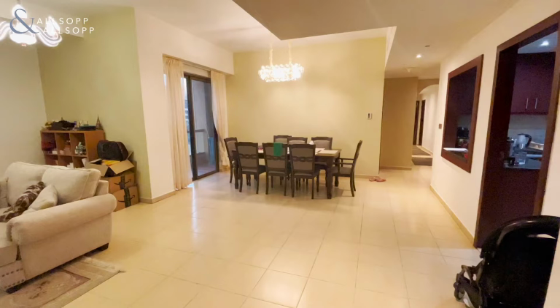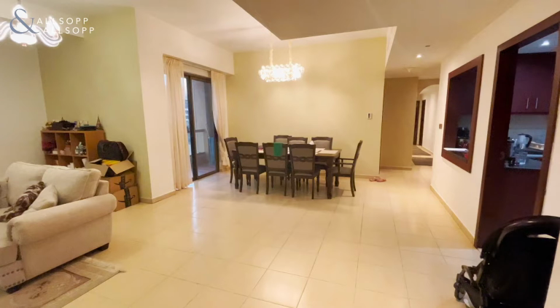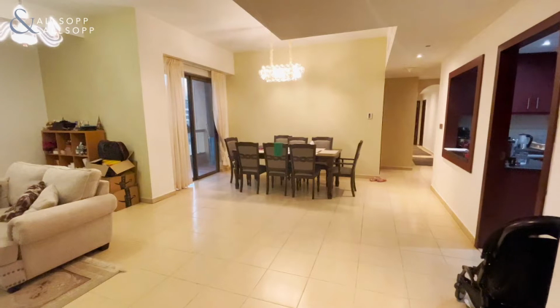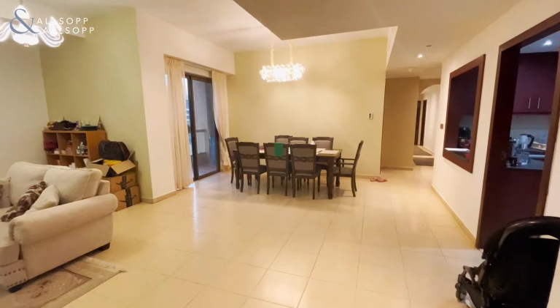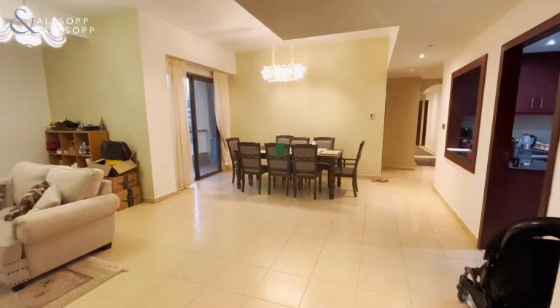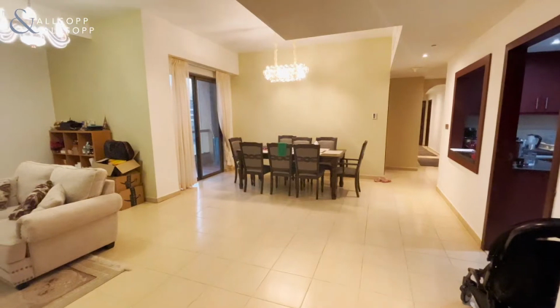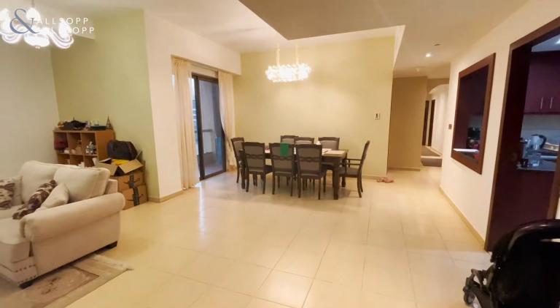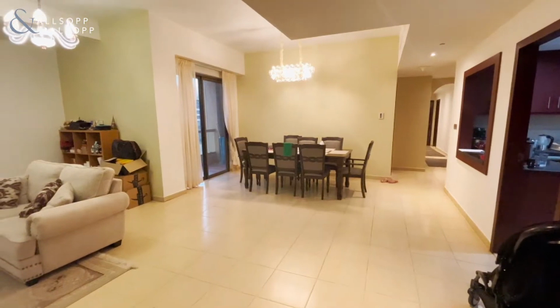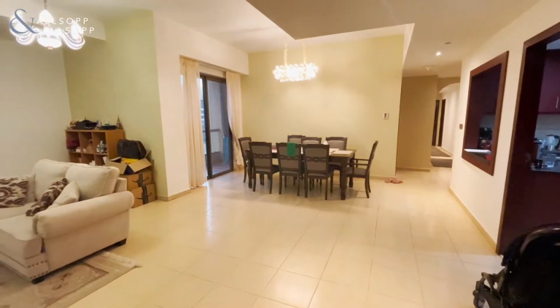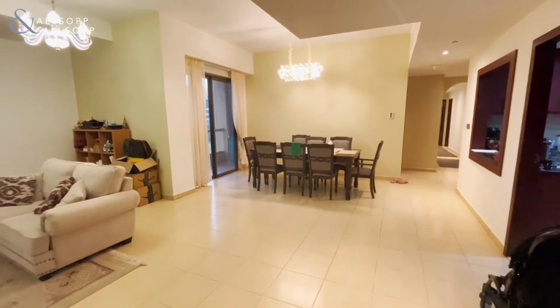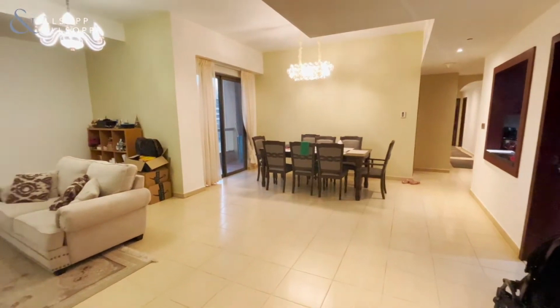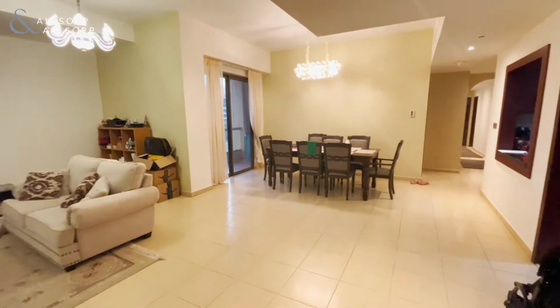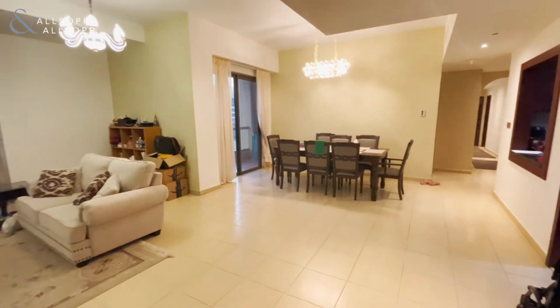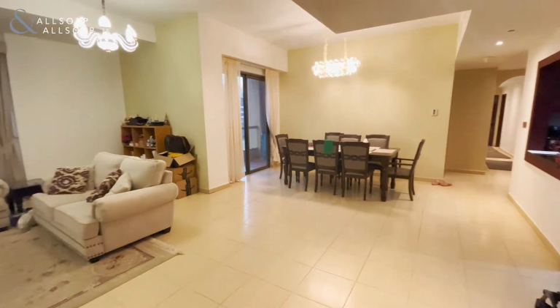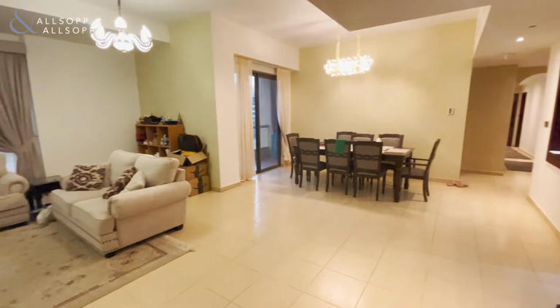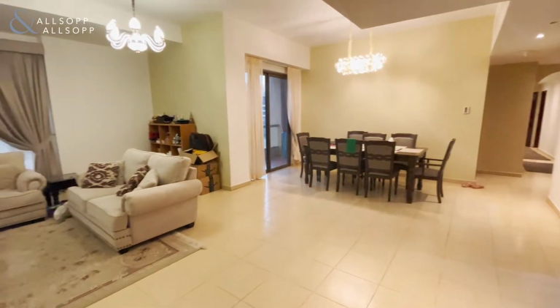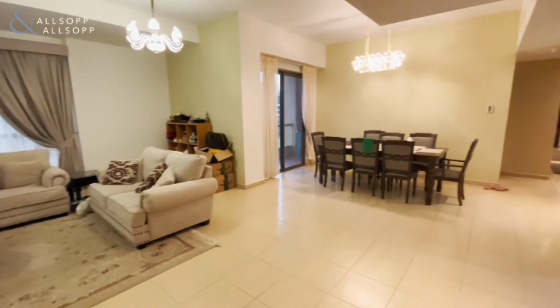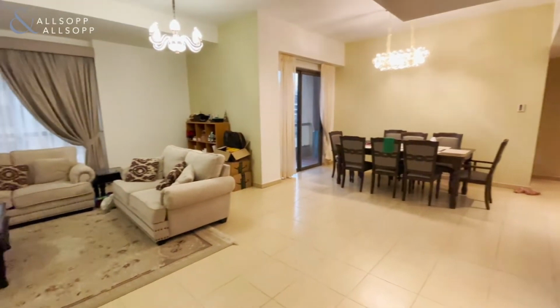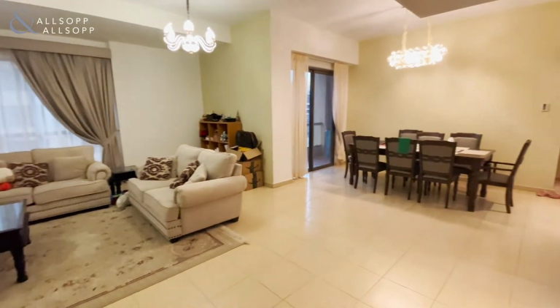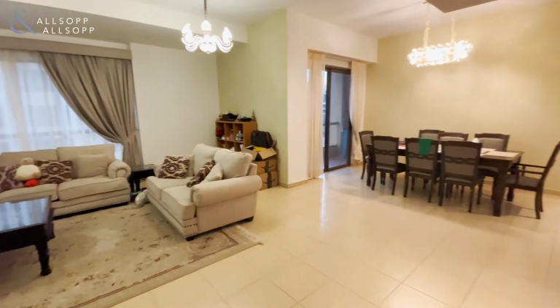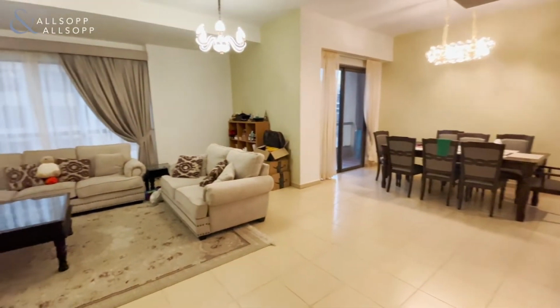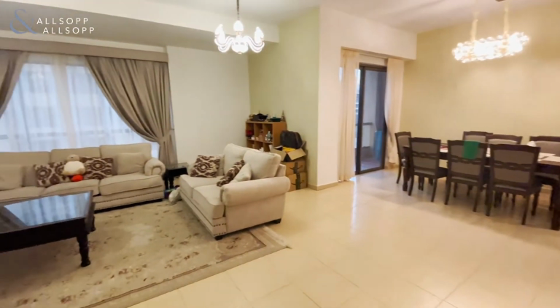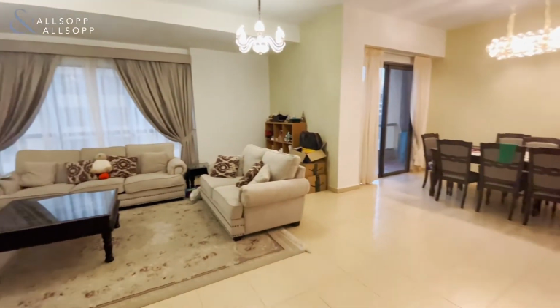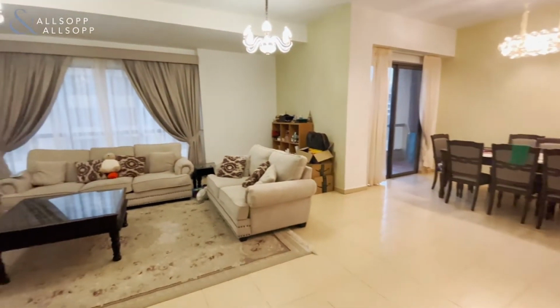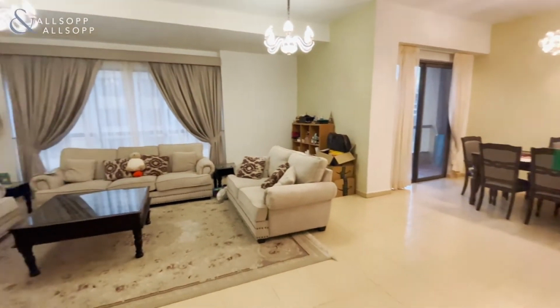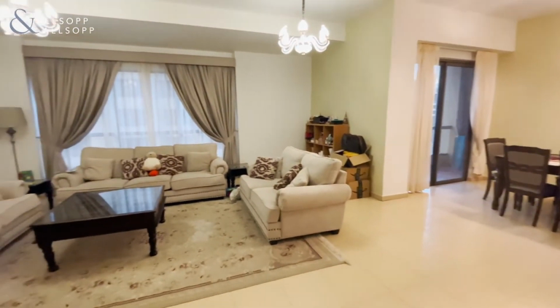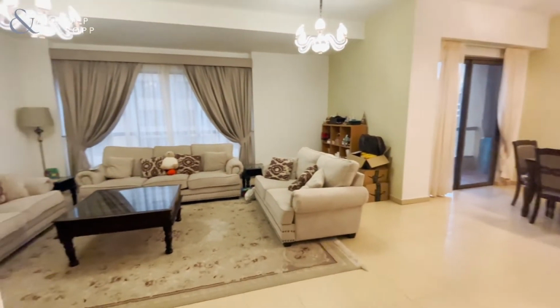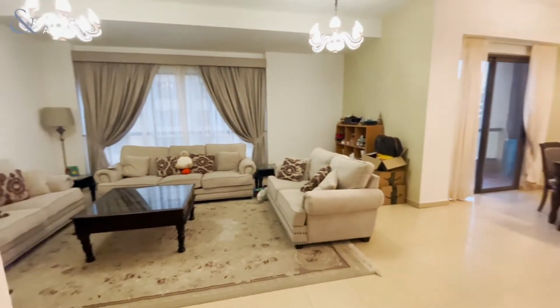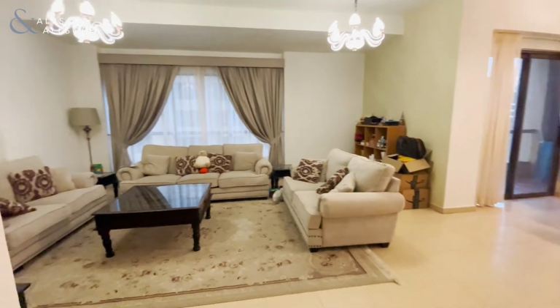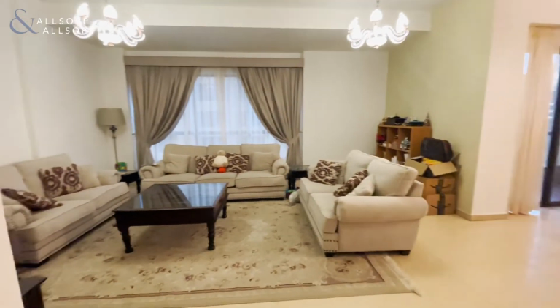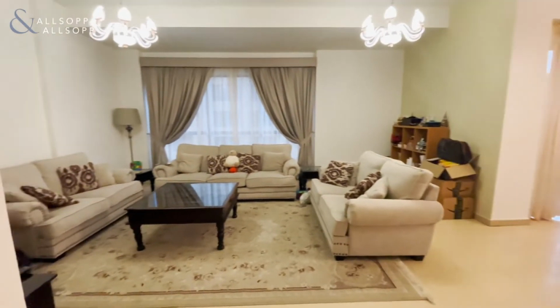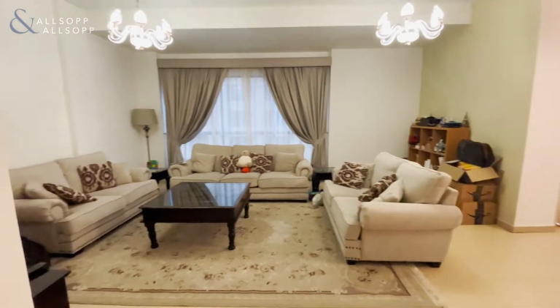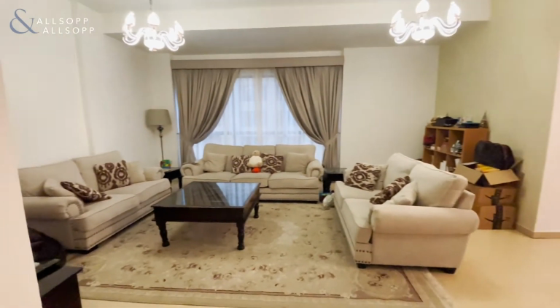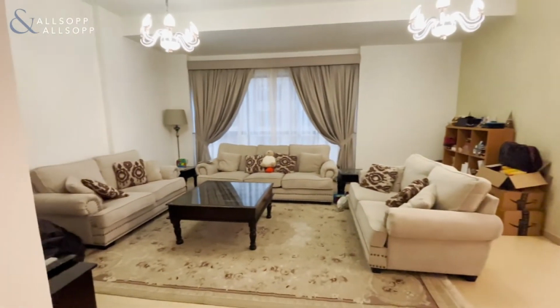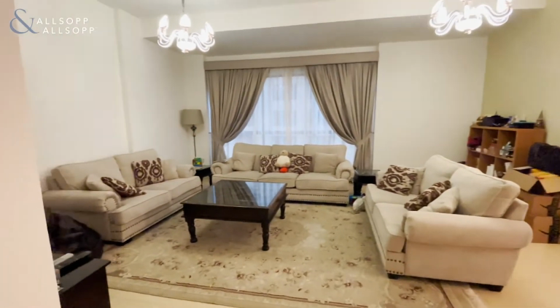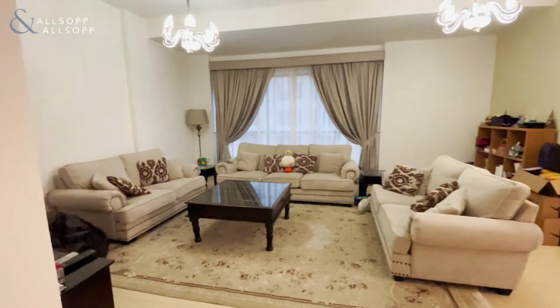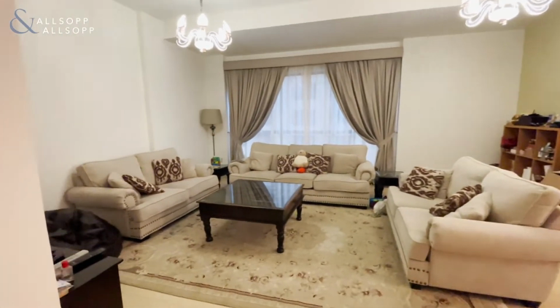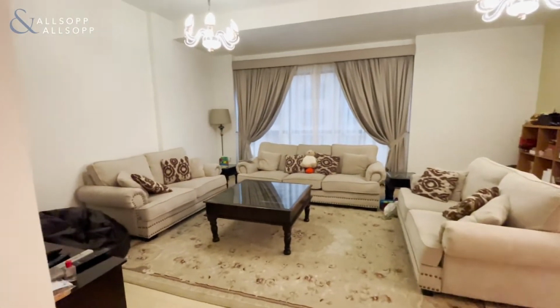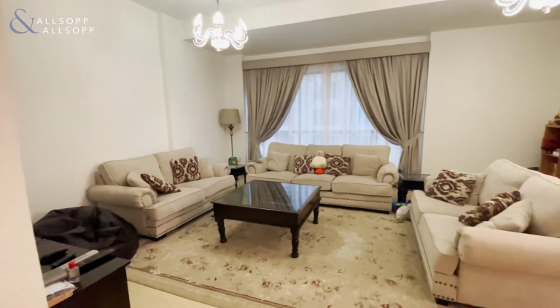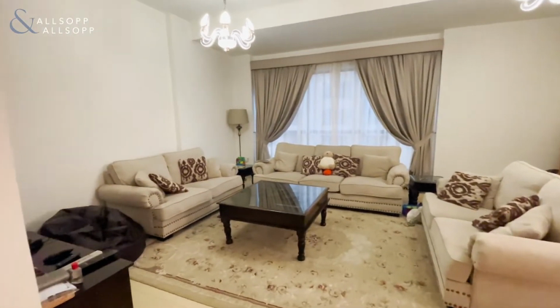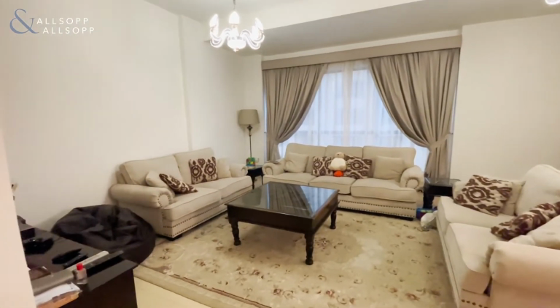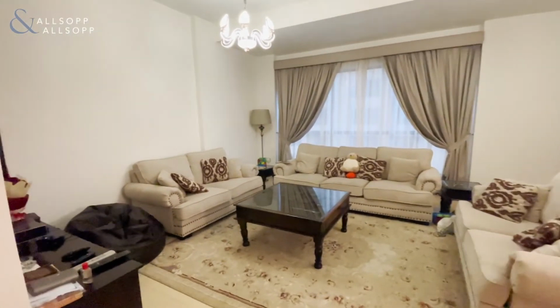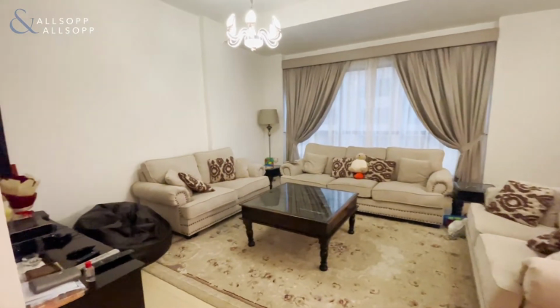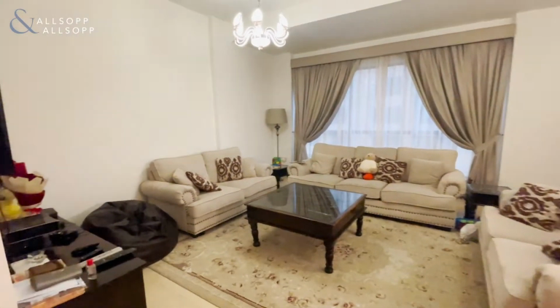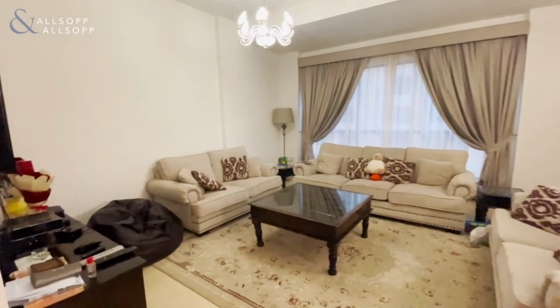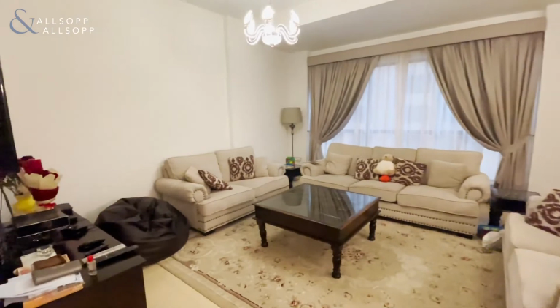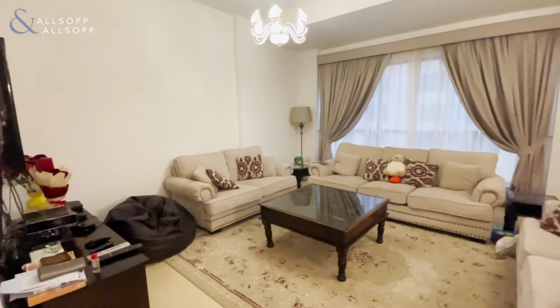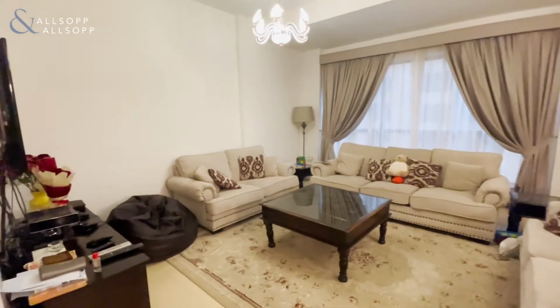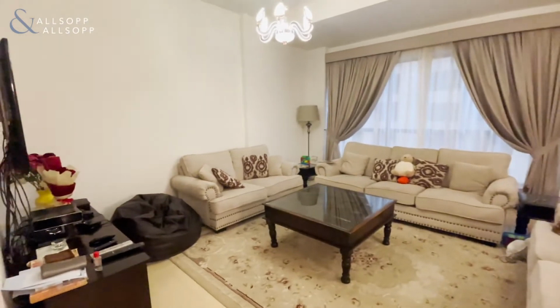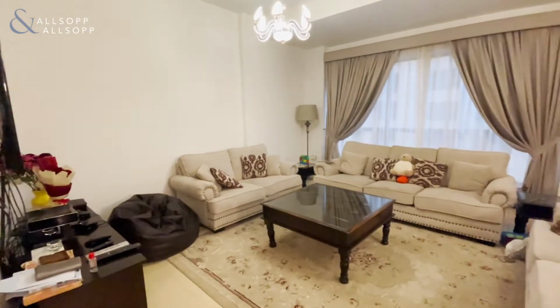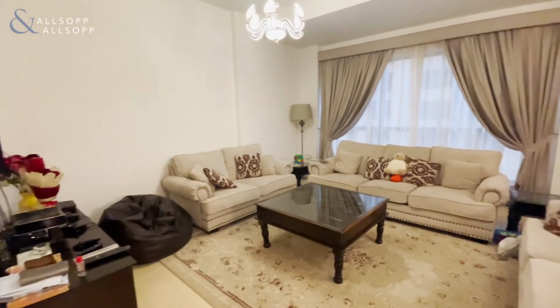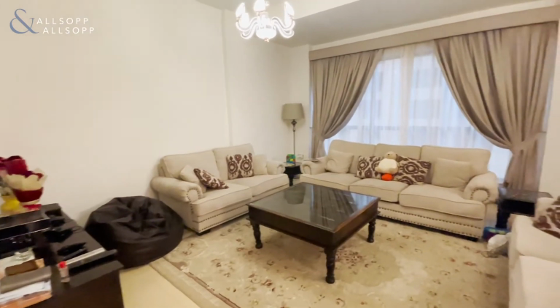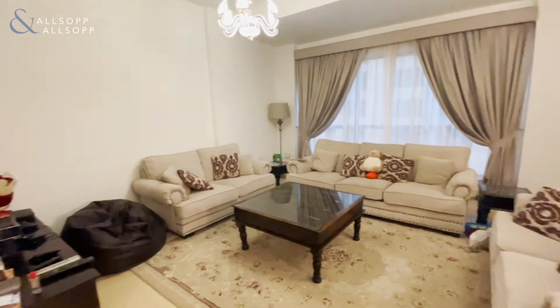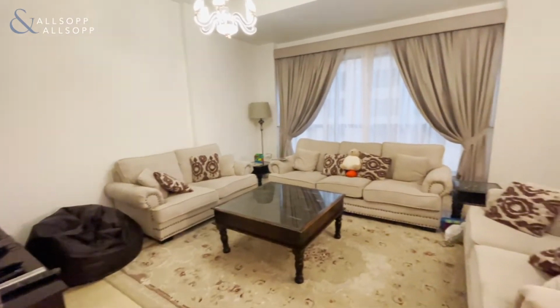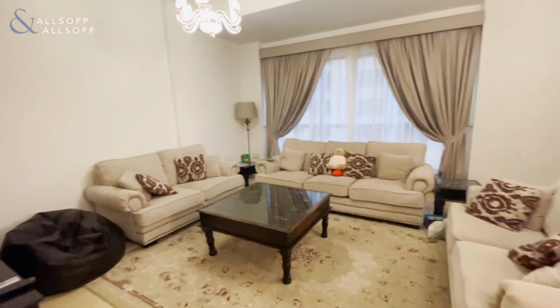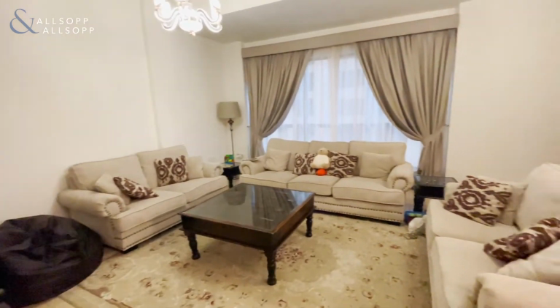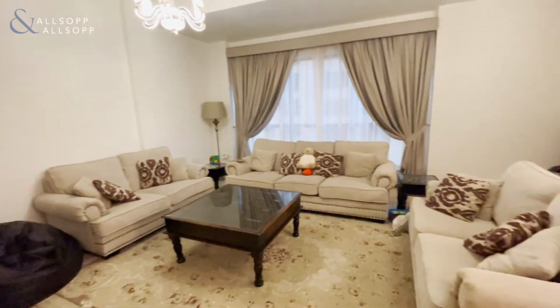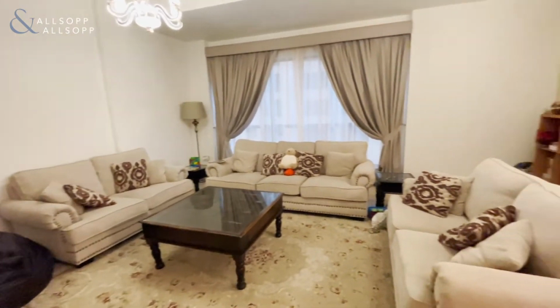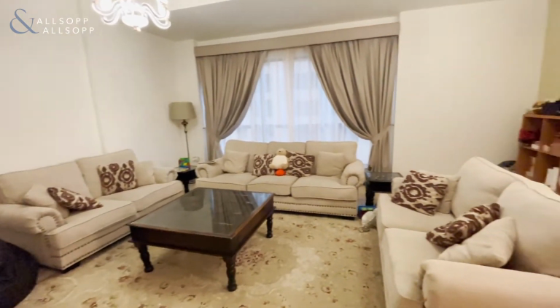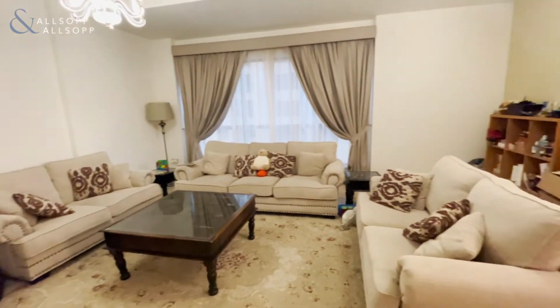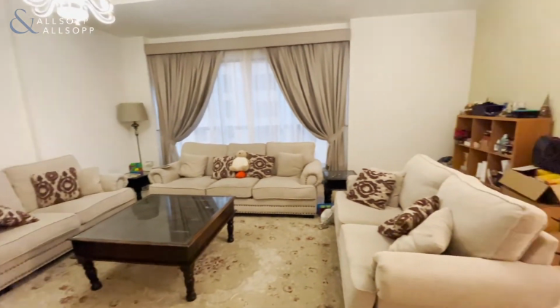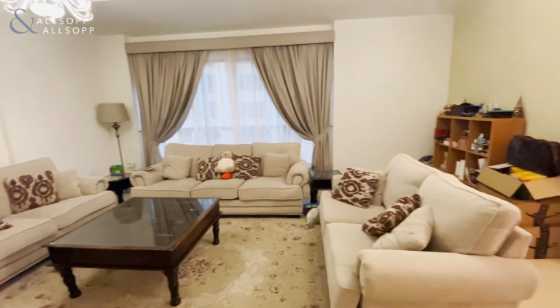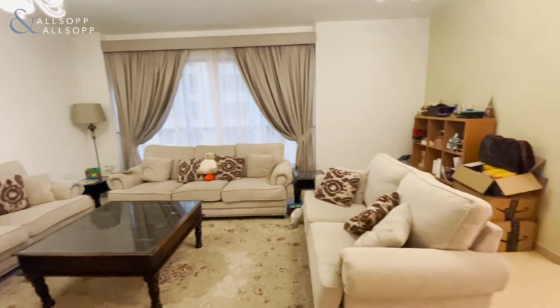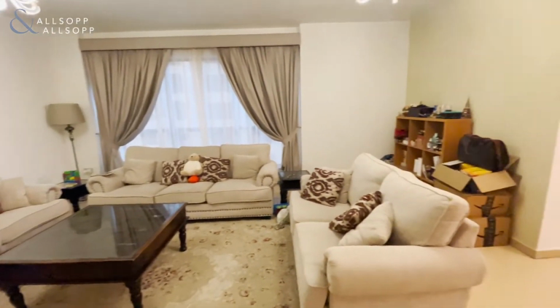This is Candice from Allsop and Allsop Real Estate, and today we are looking at a three bedroom plus maid's room in the popular cluster of Ramal, JBR.